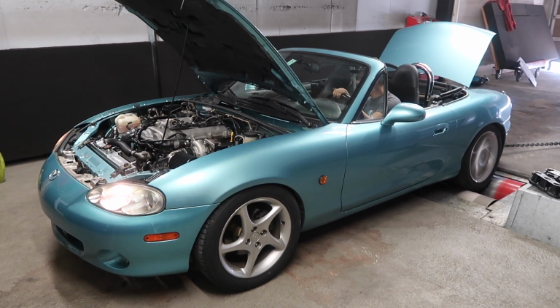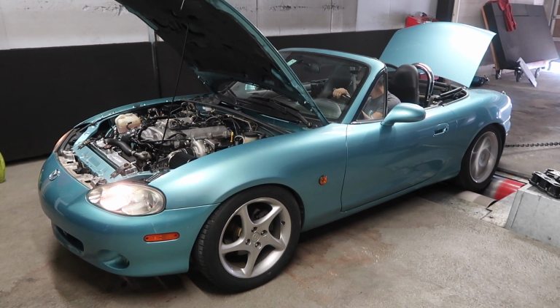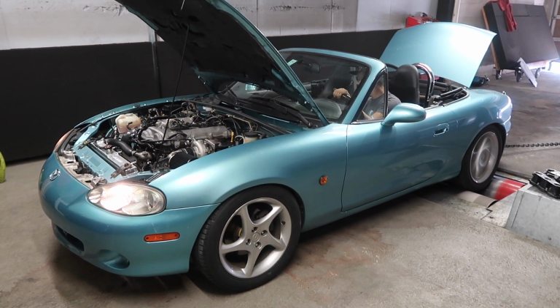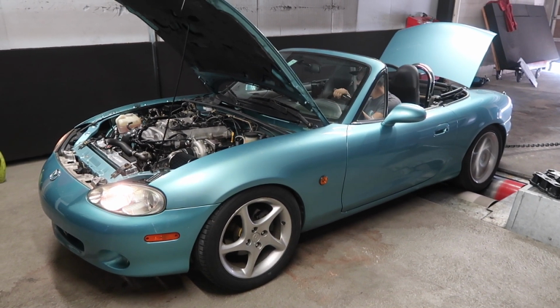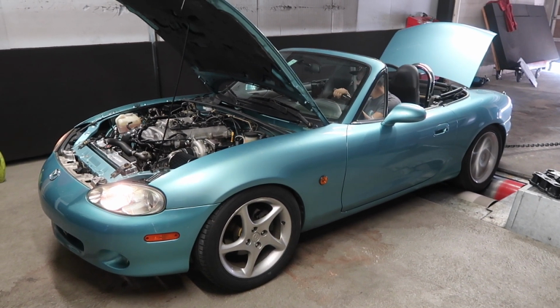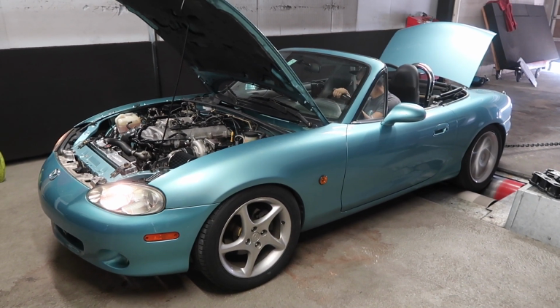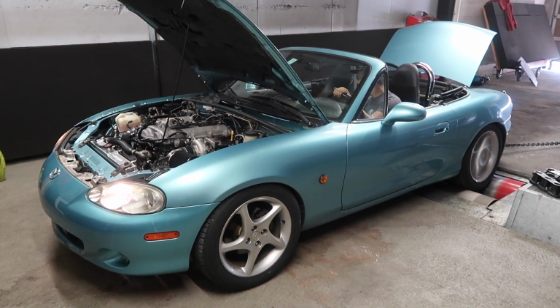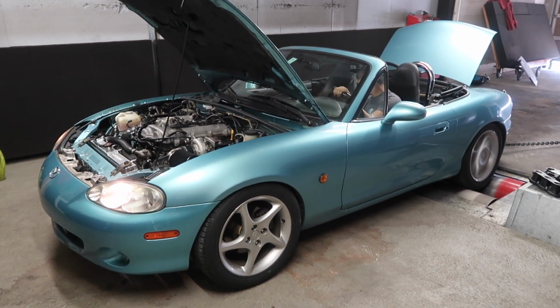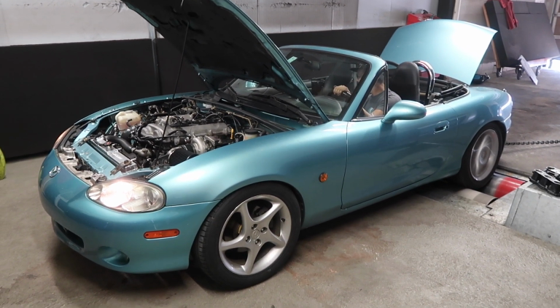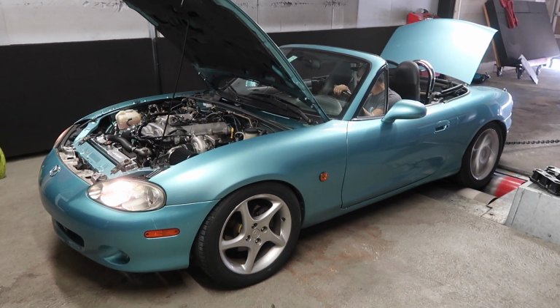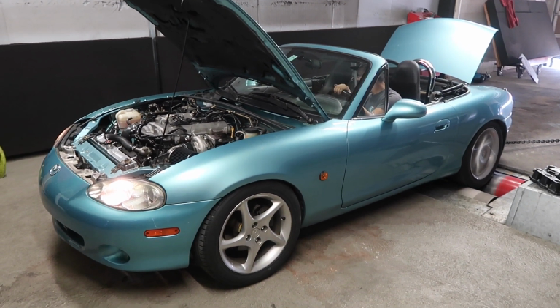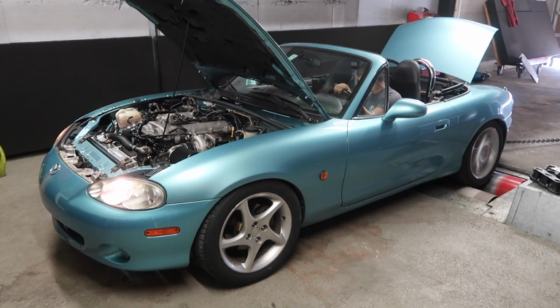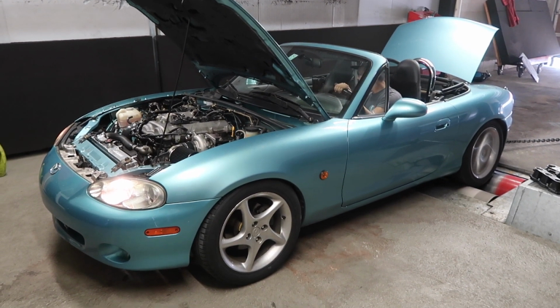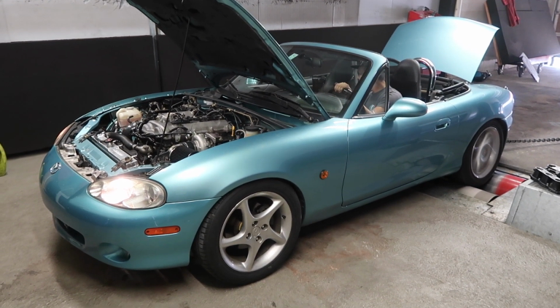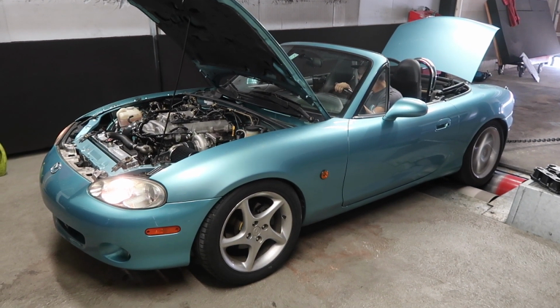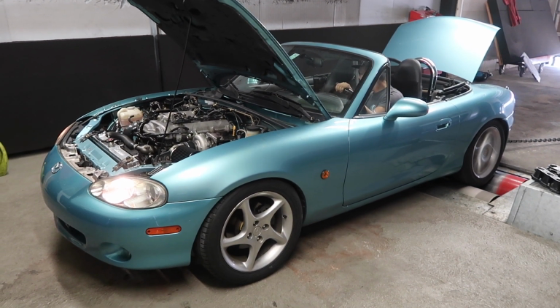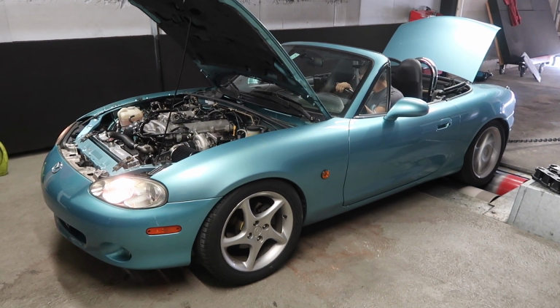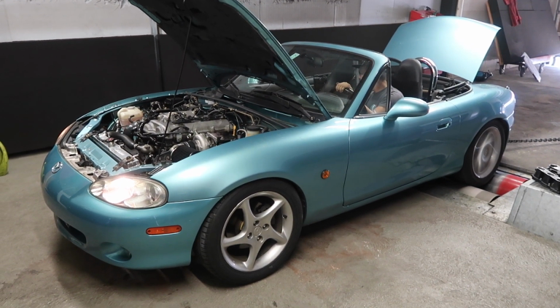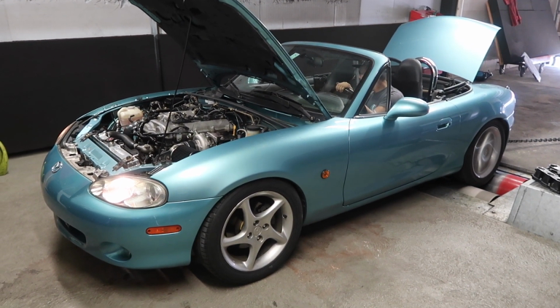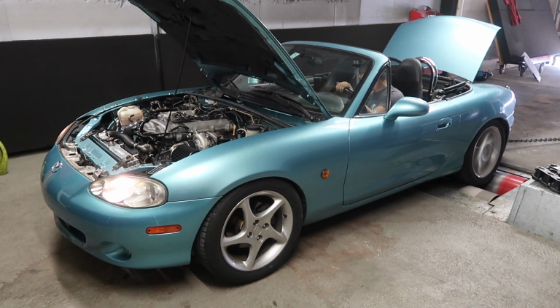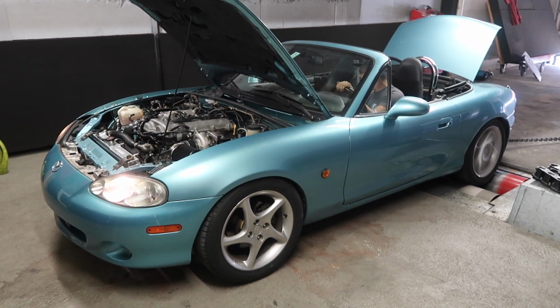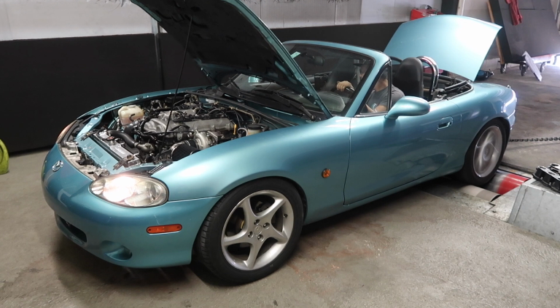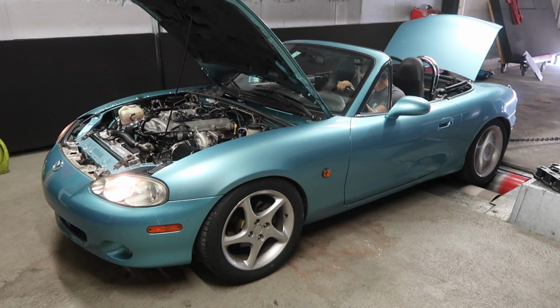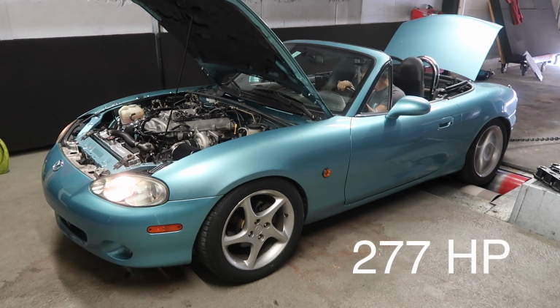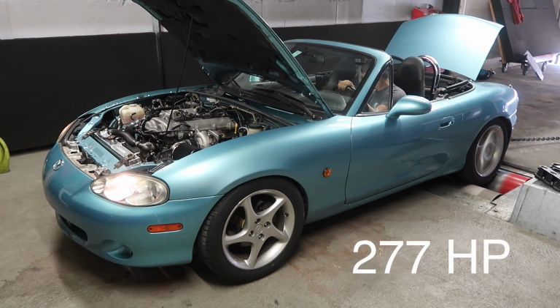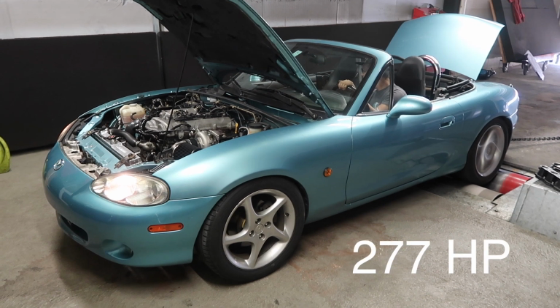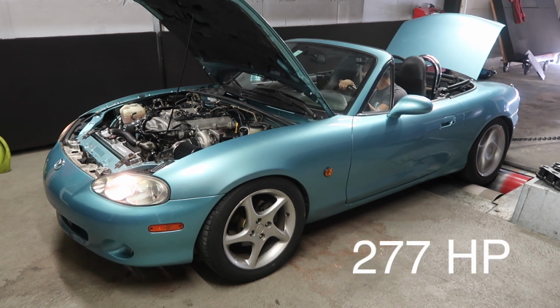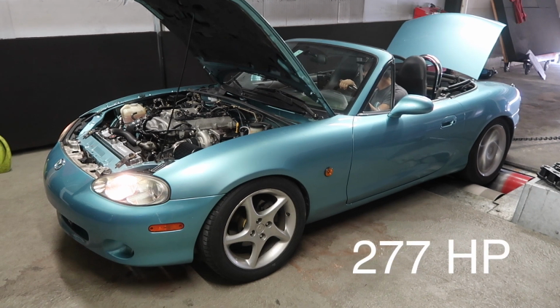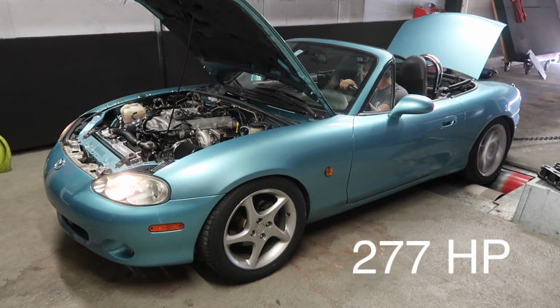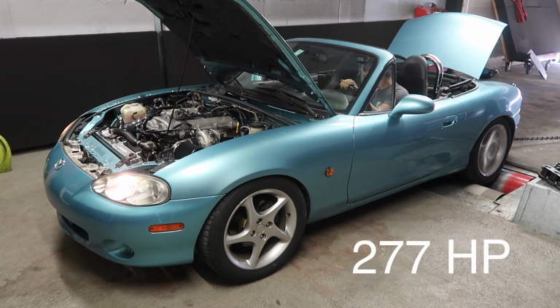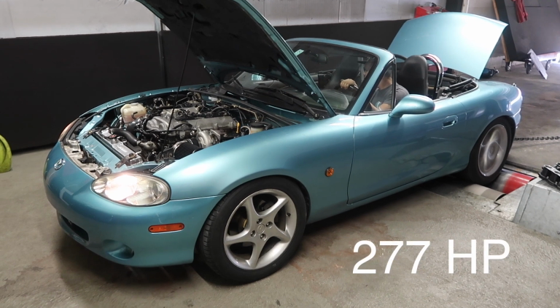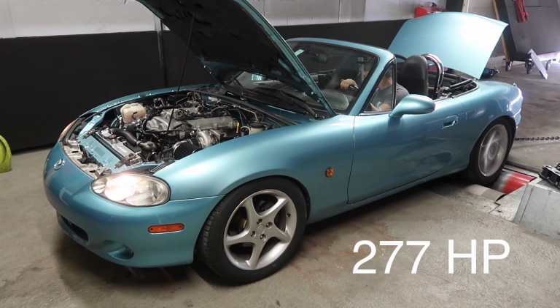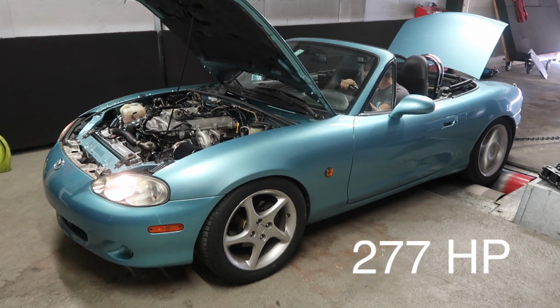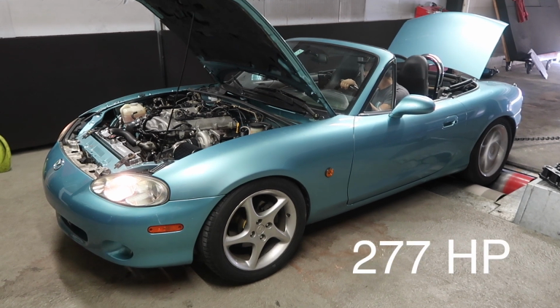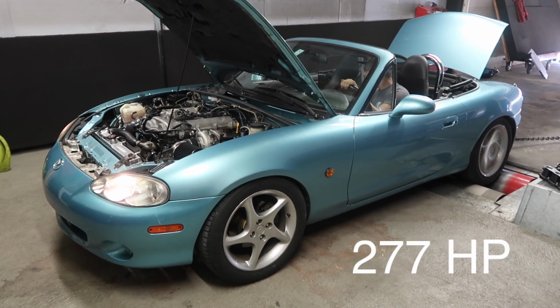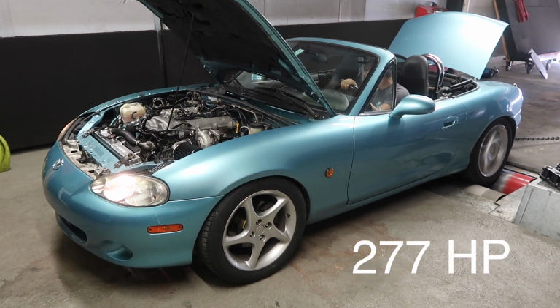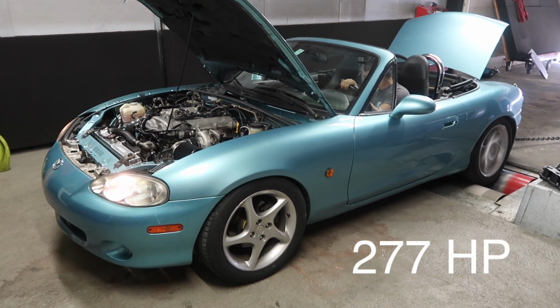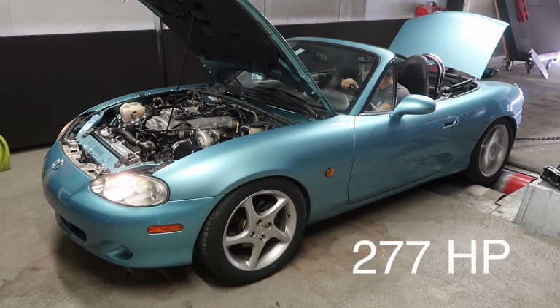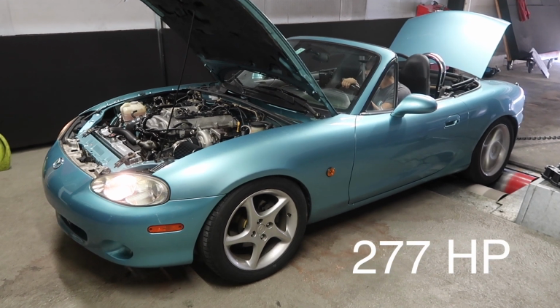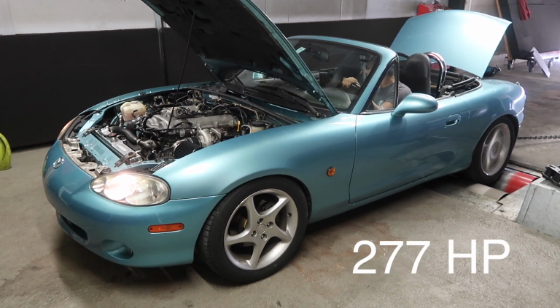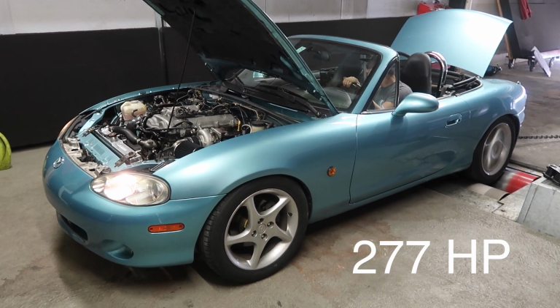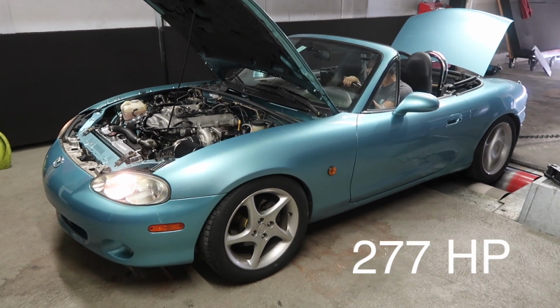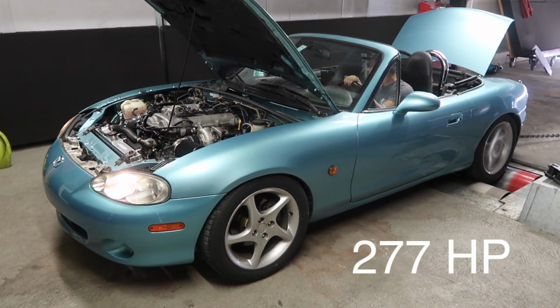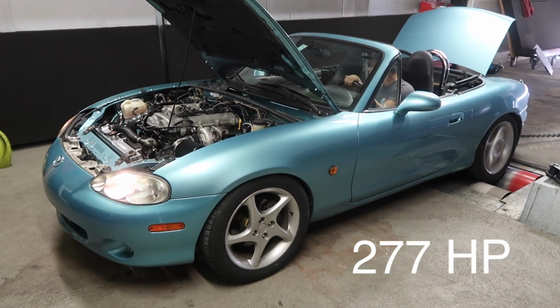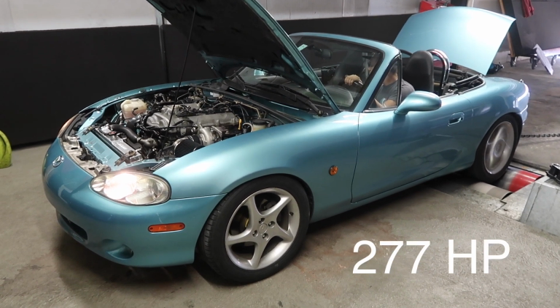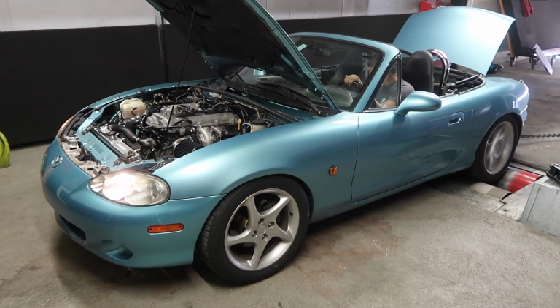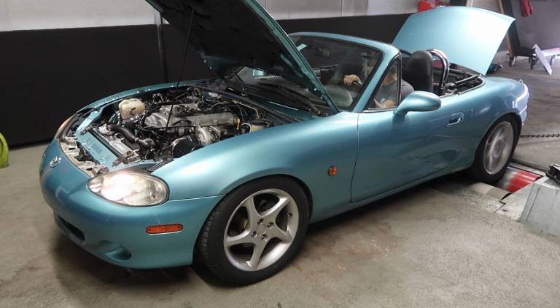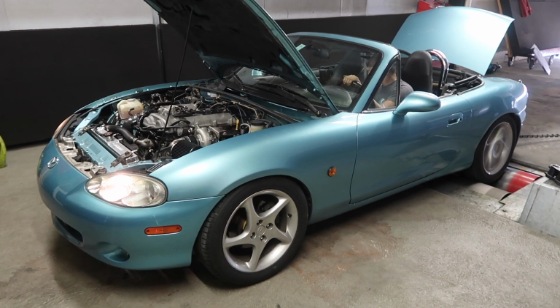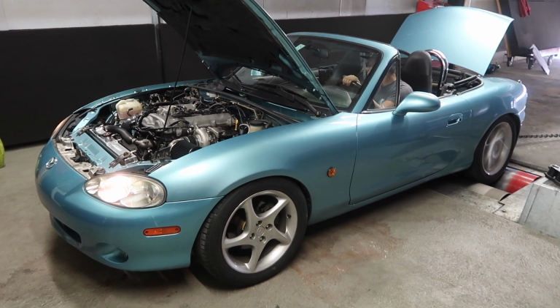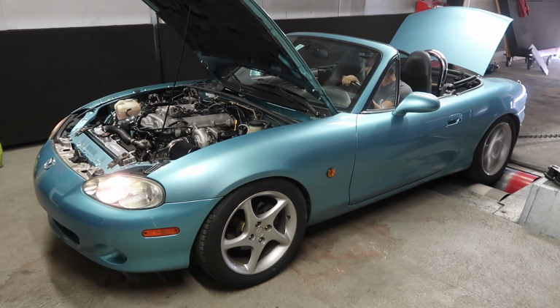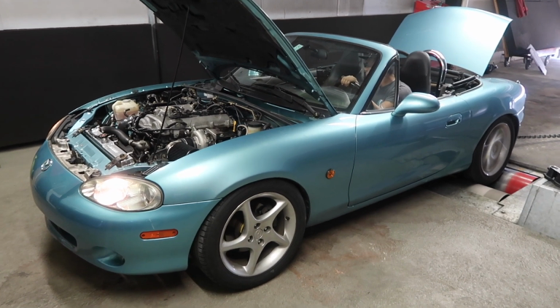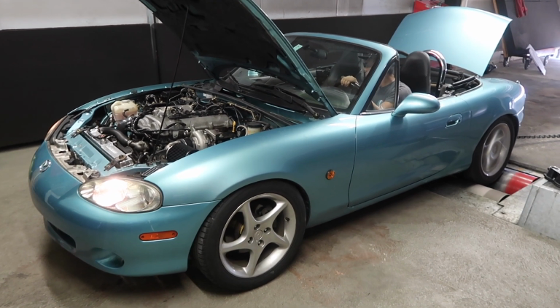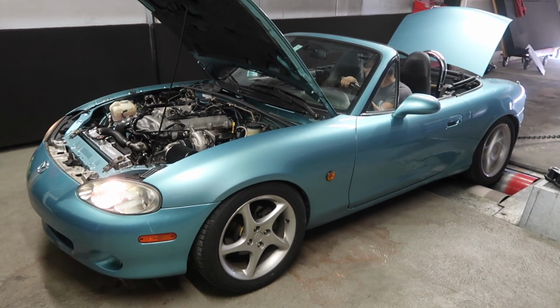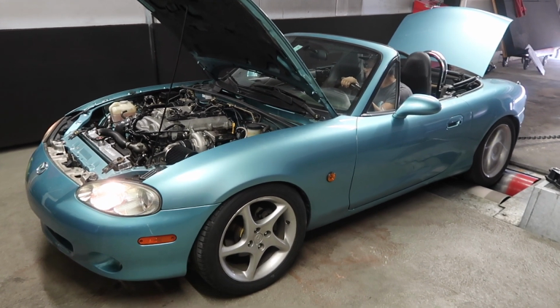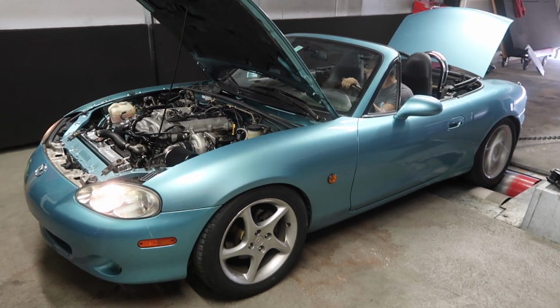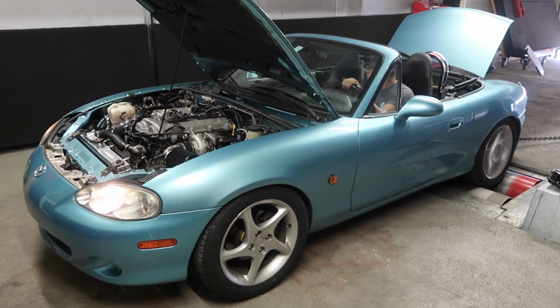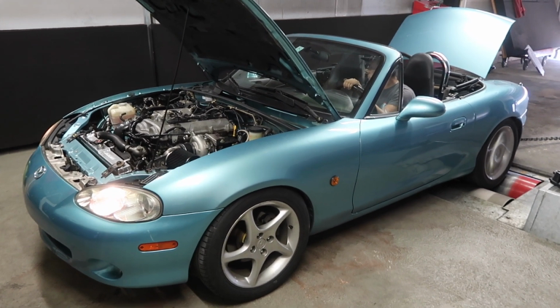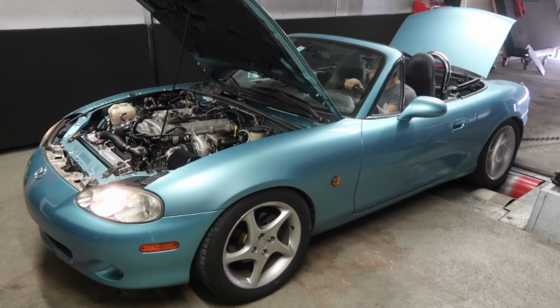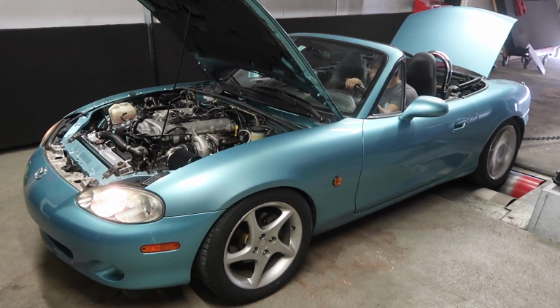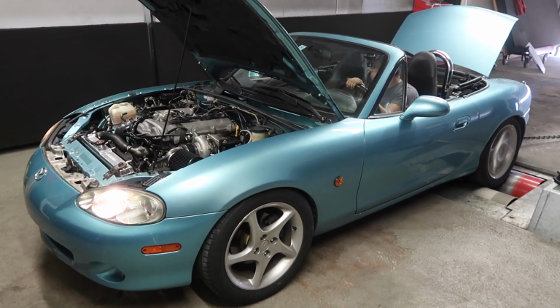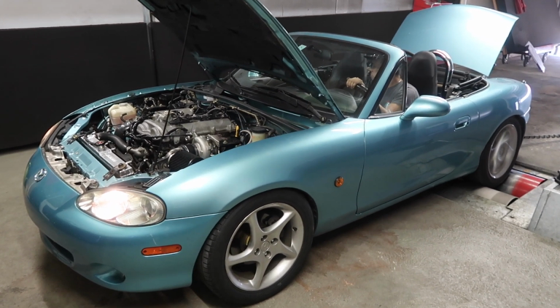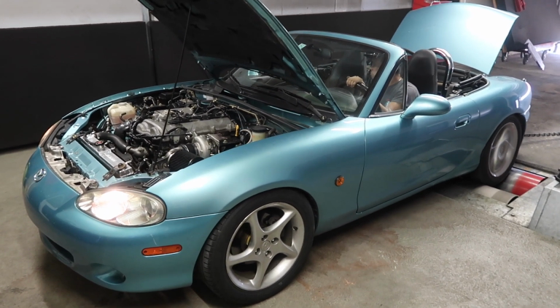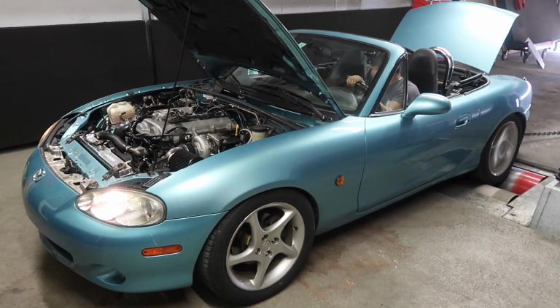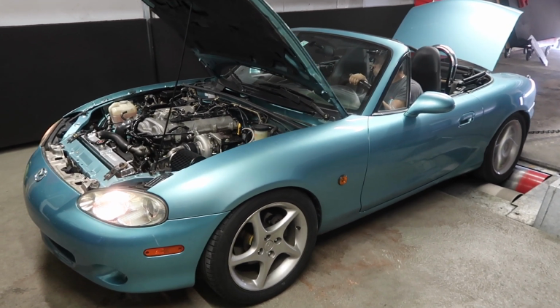Our little Miata made 277 horsepower, which is so much fun.